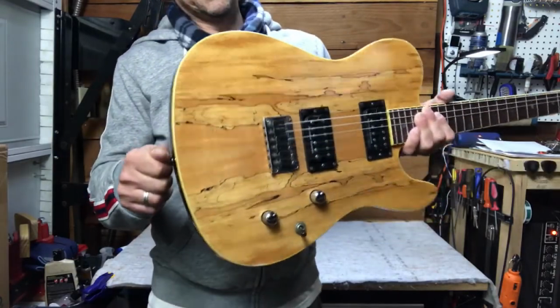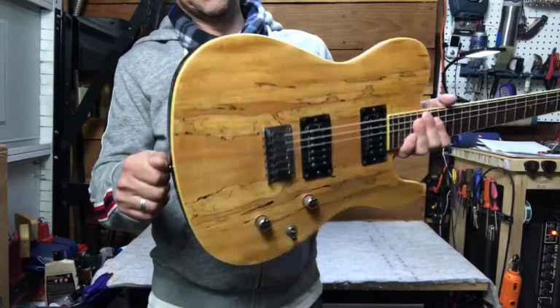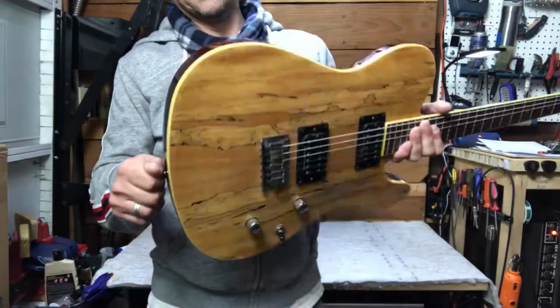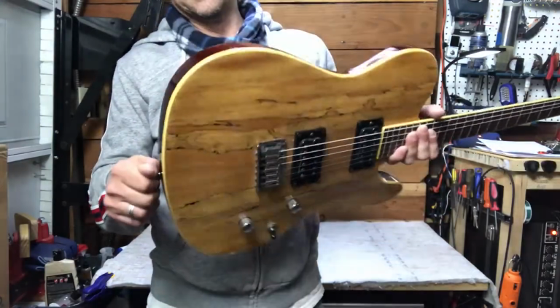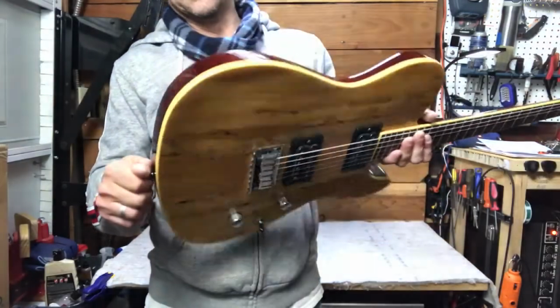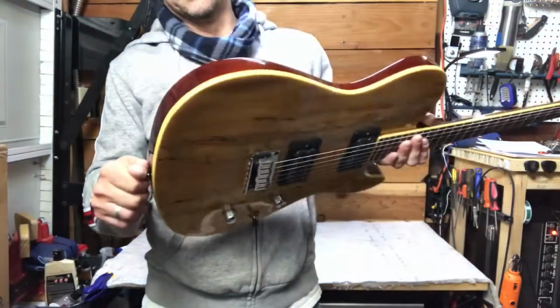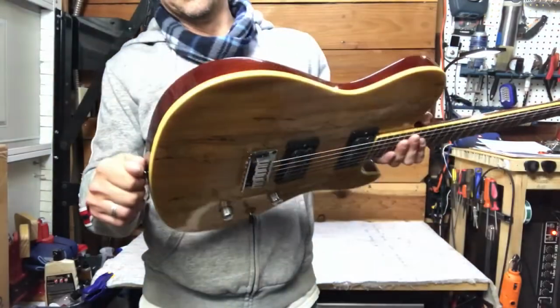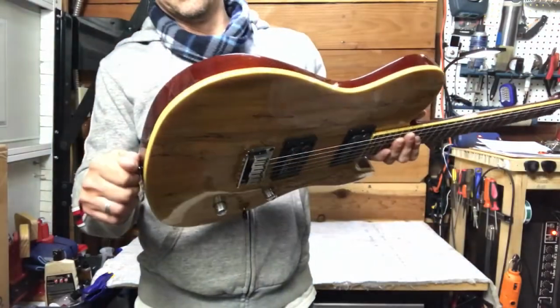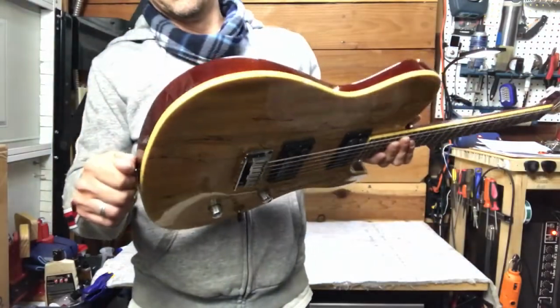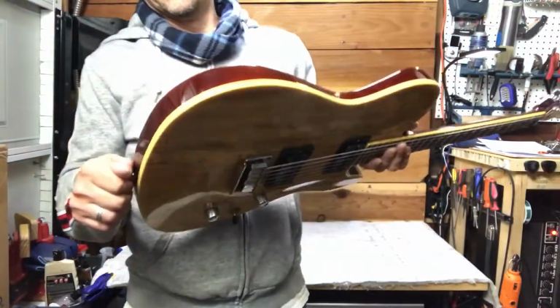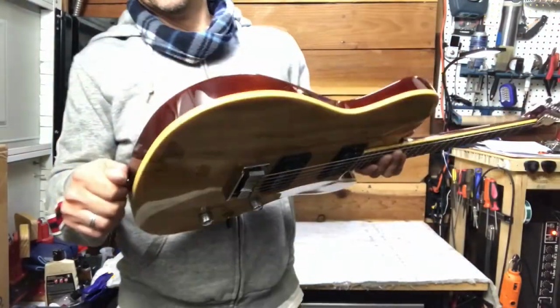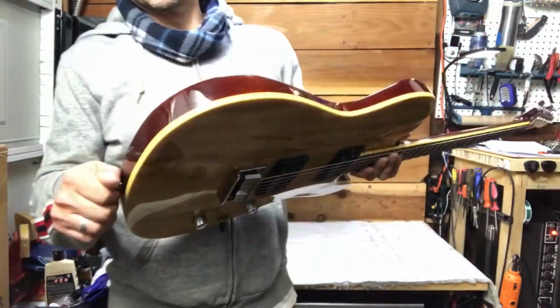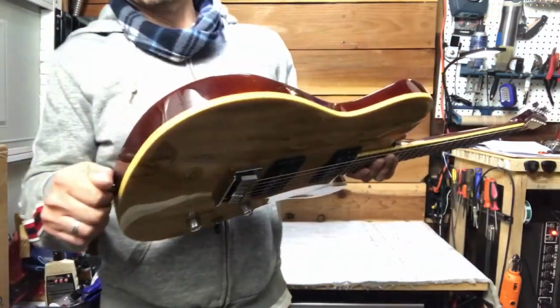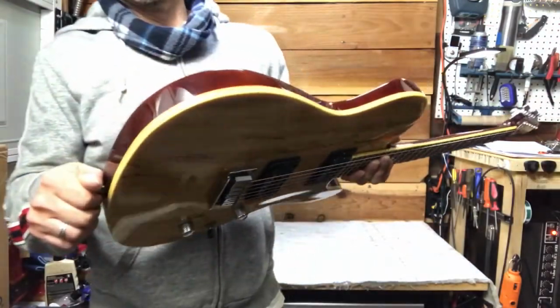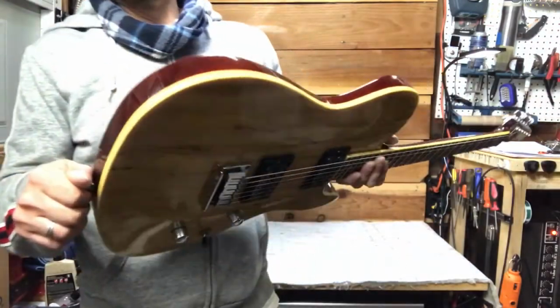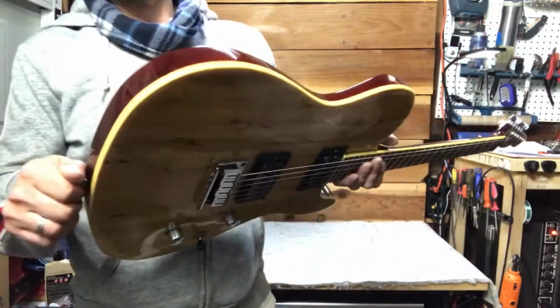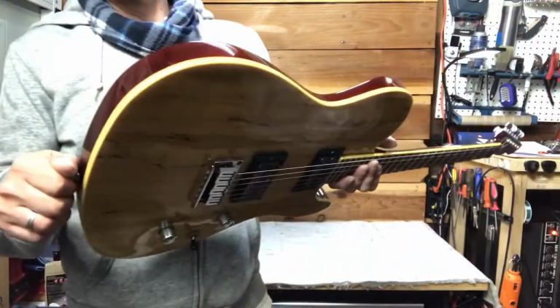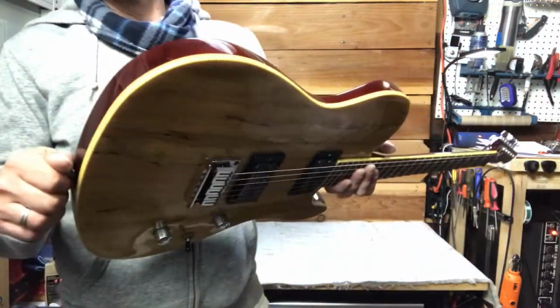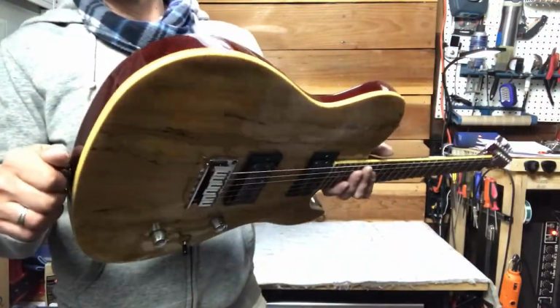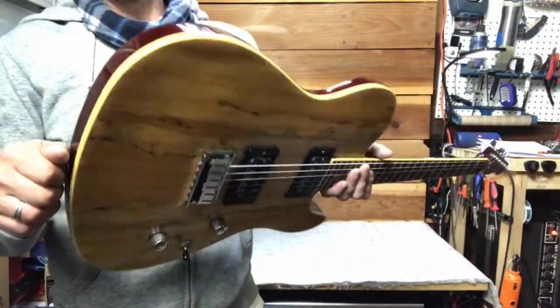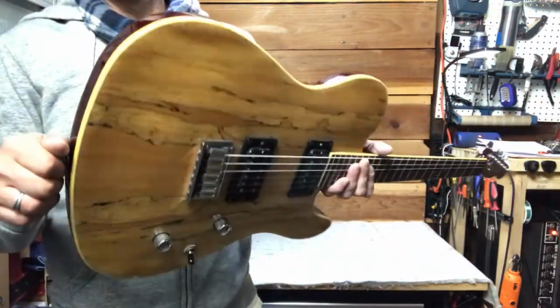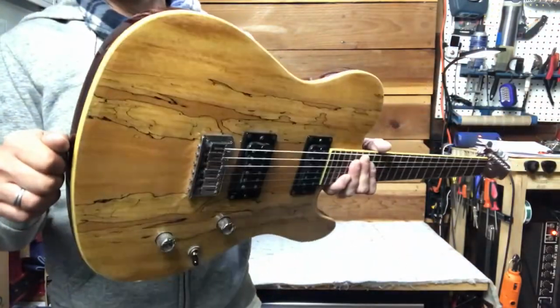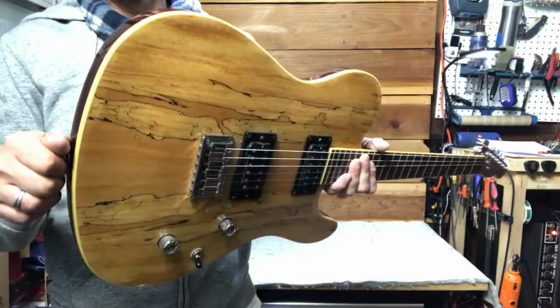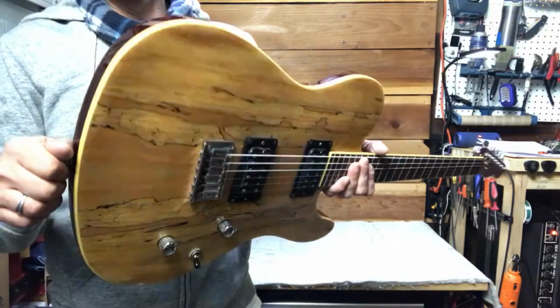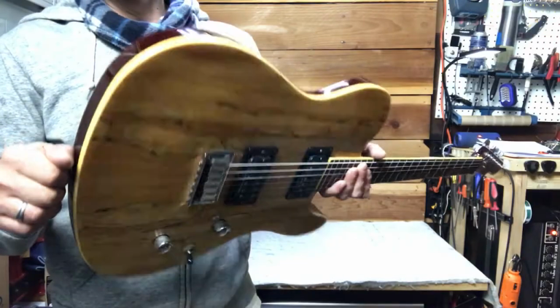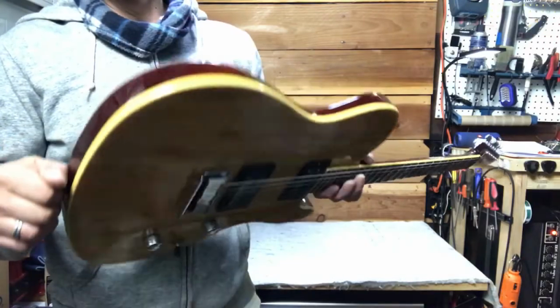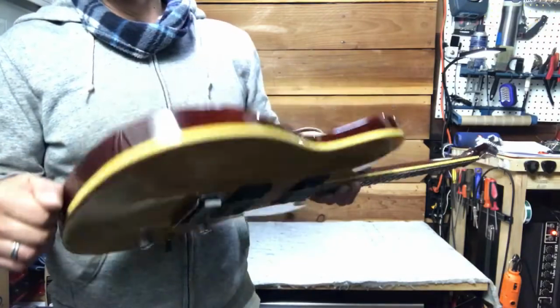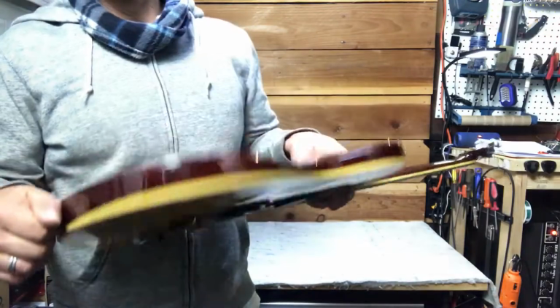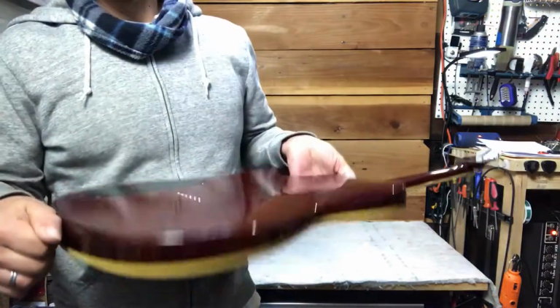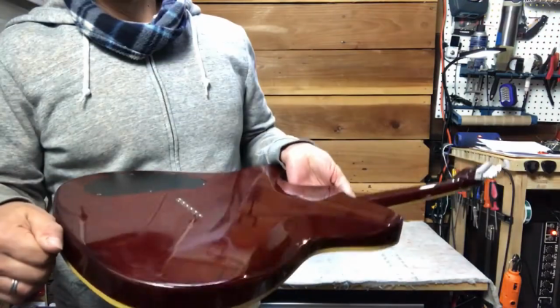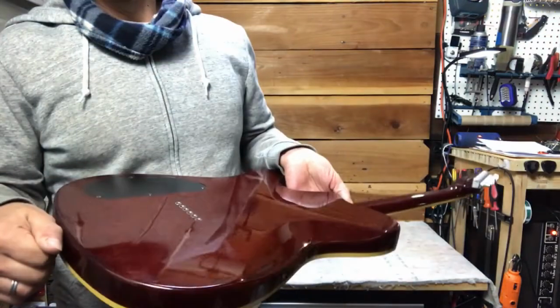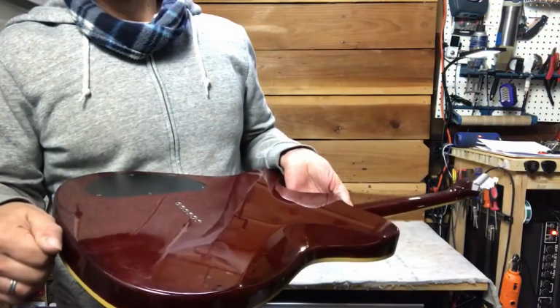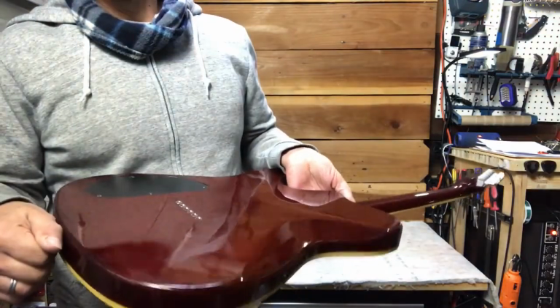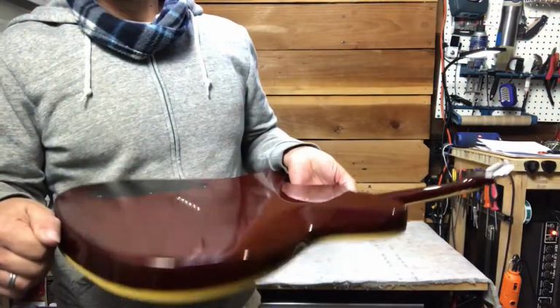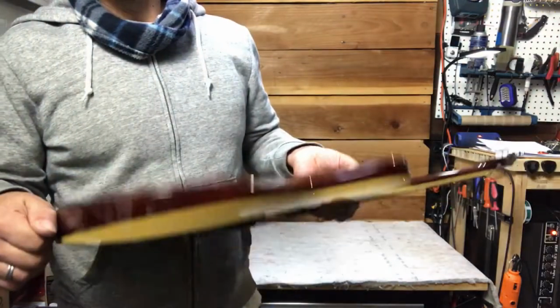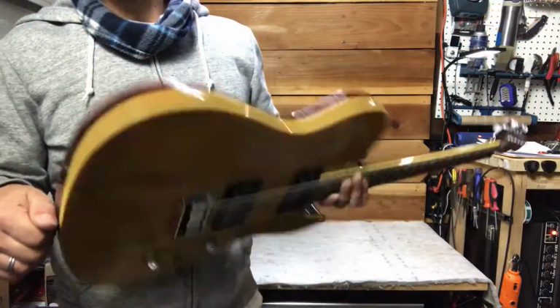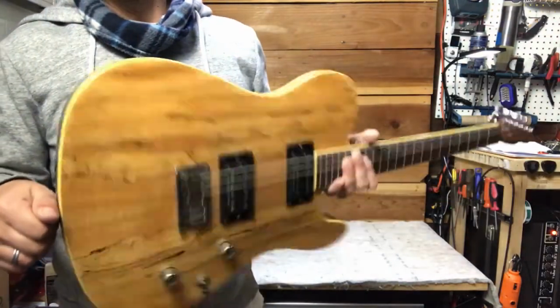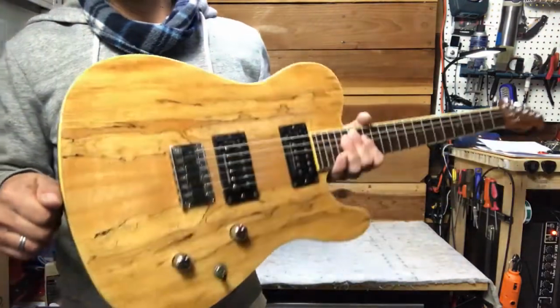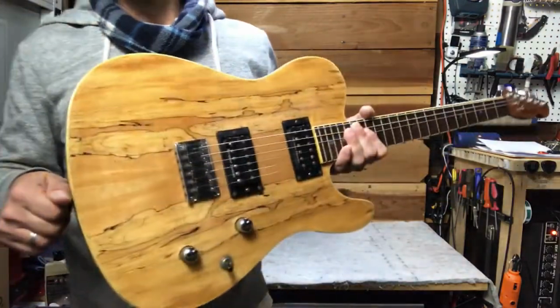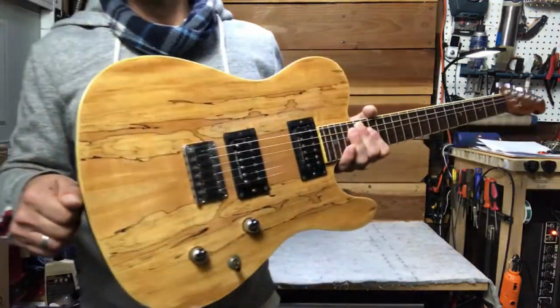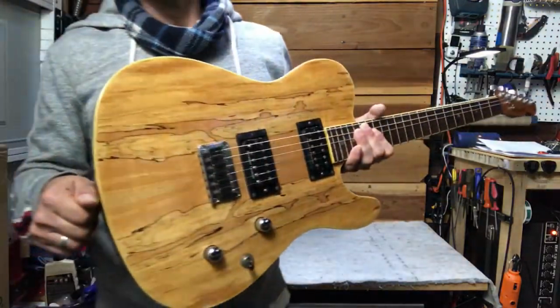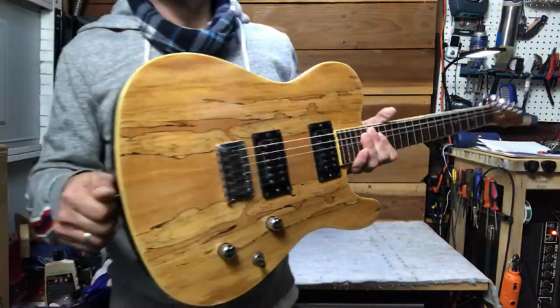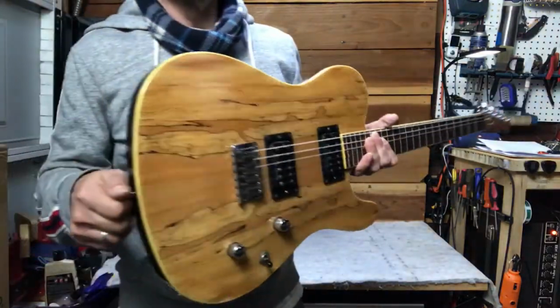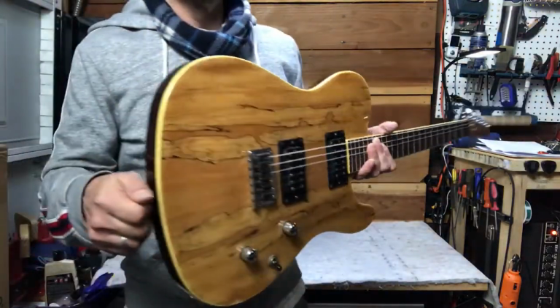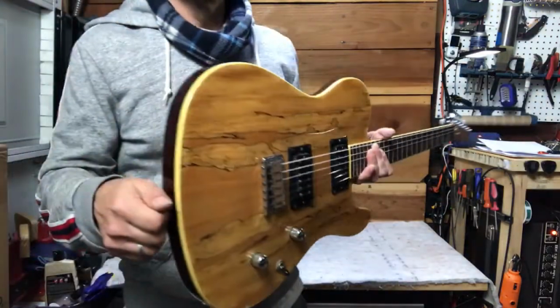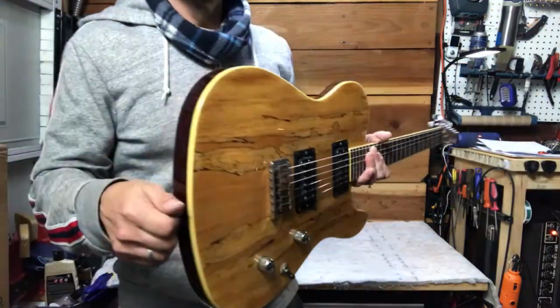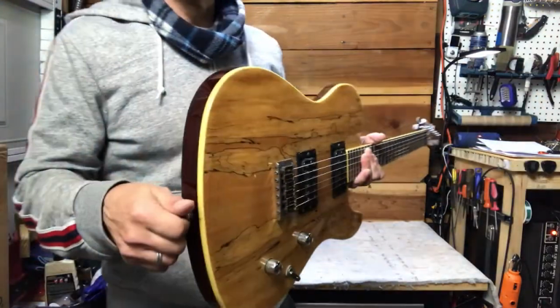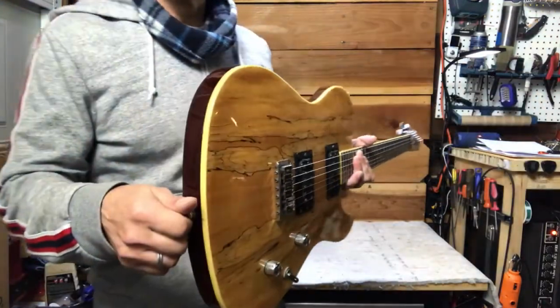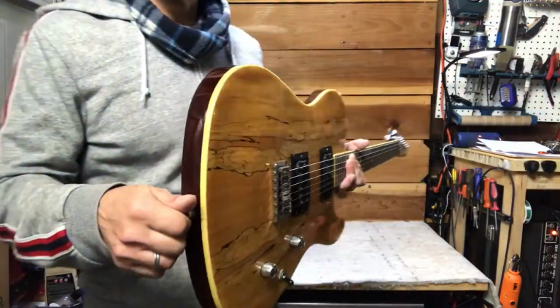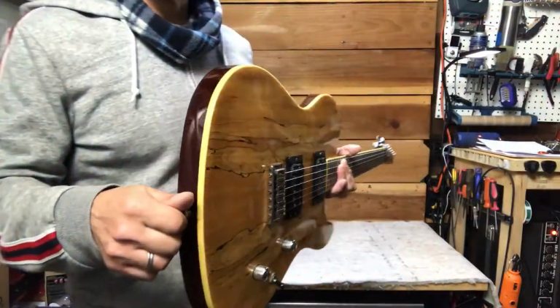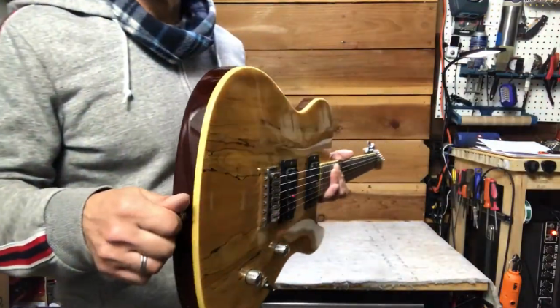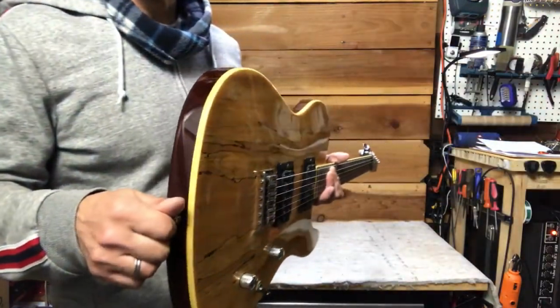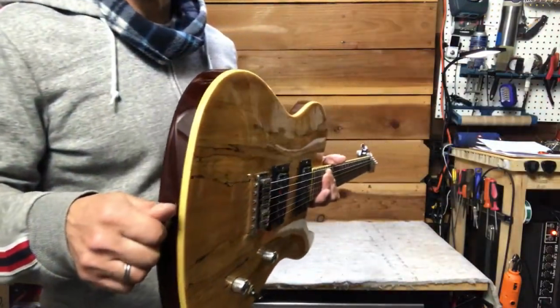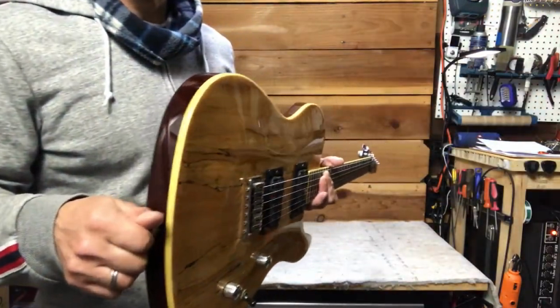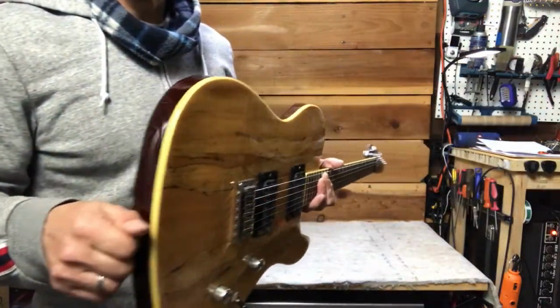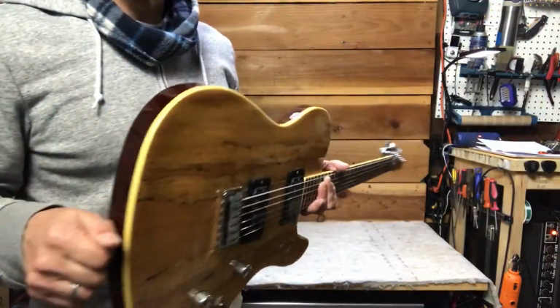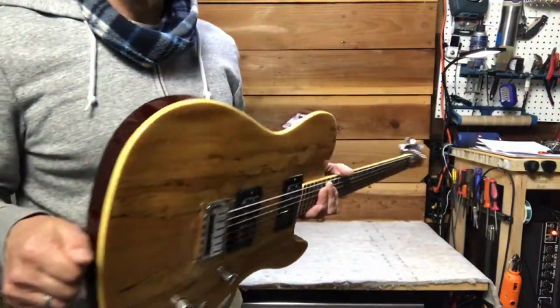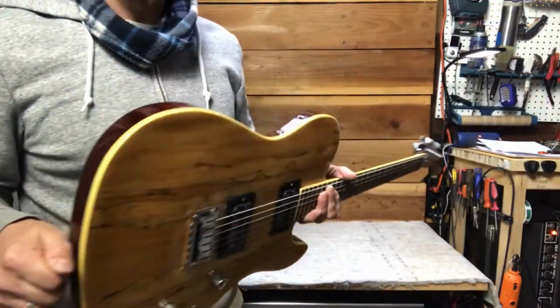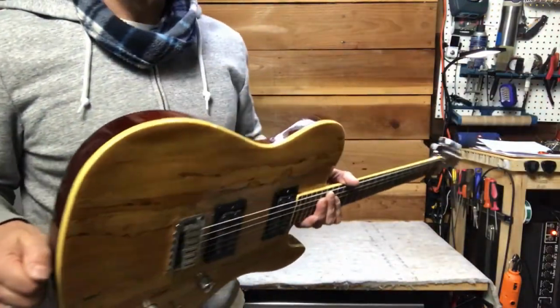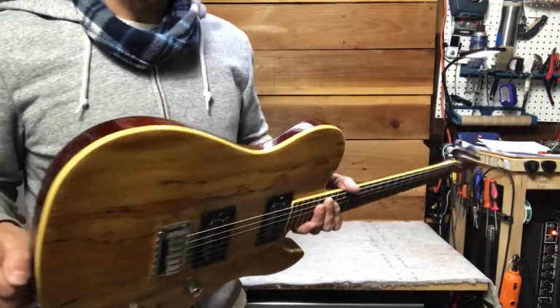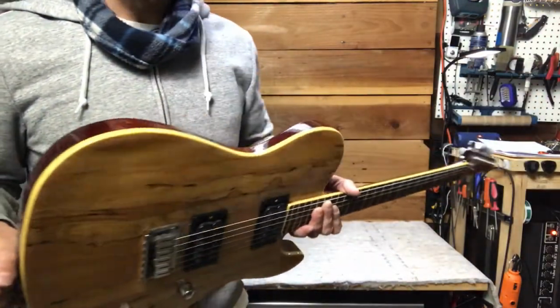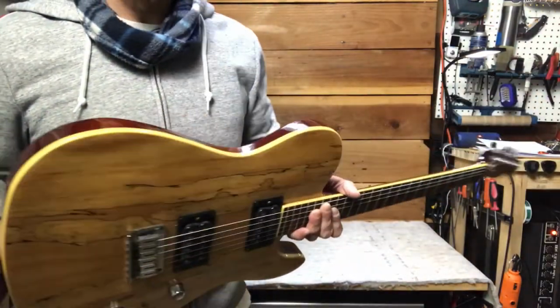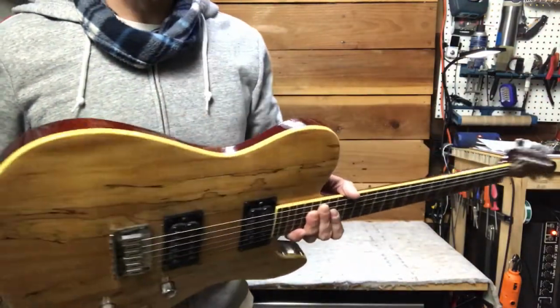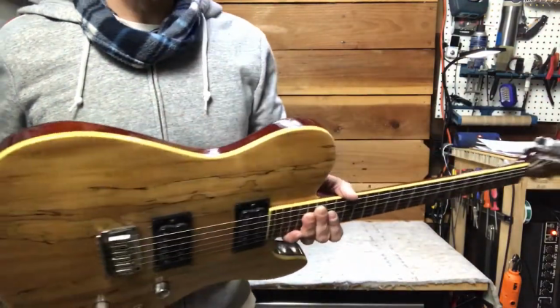It's got binding on the front of the body too — not on the back, but it's got a nice cream binding all around the front.